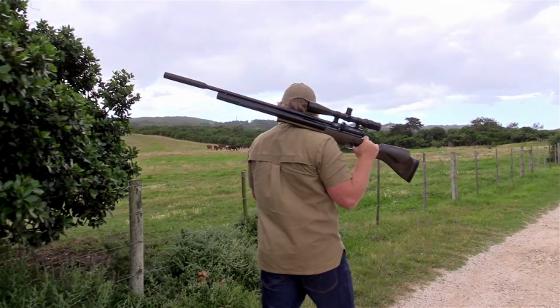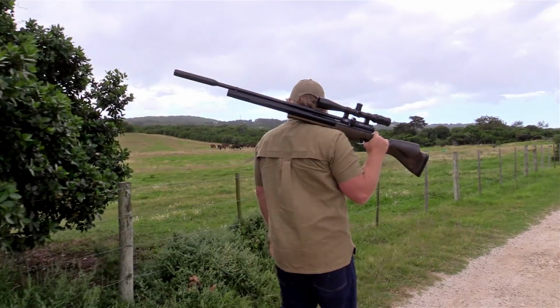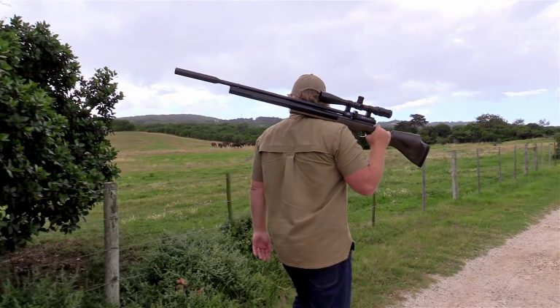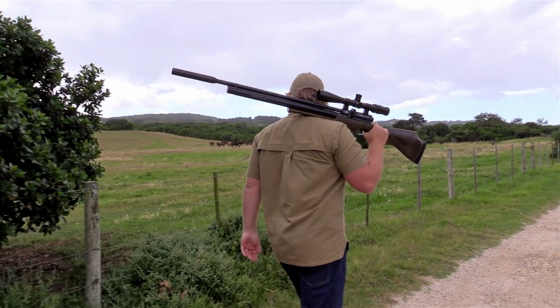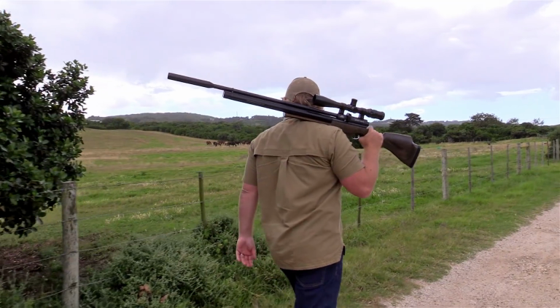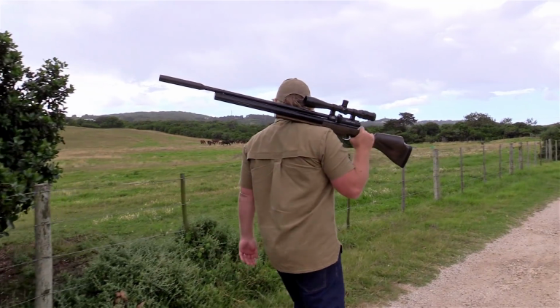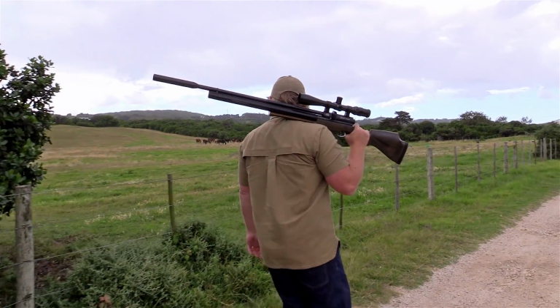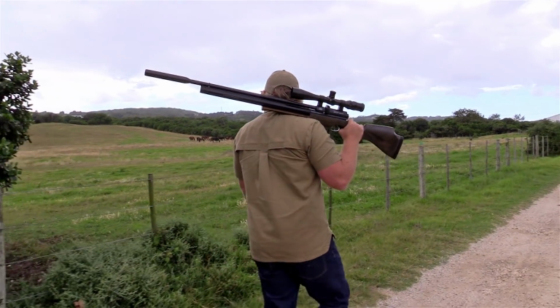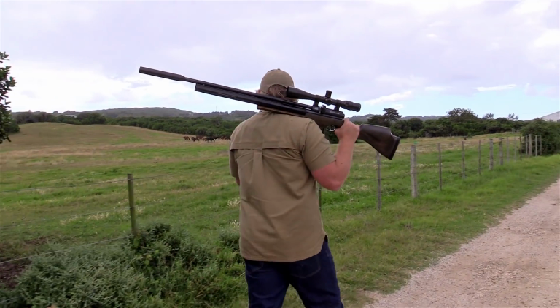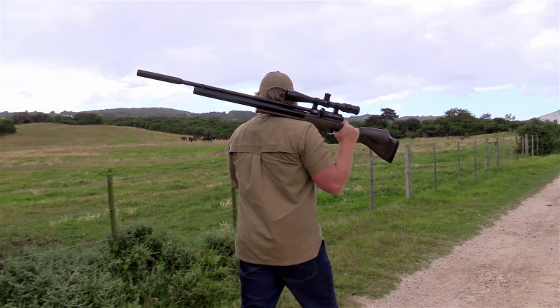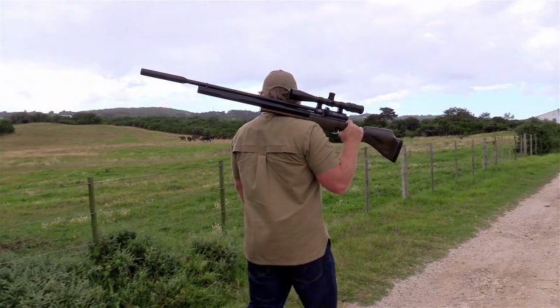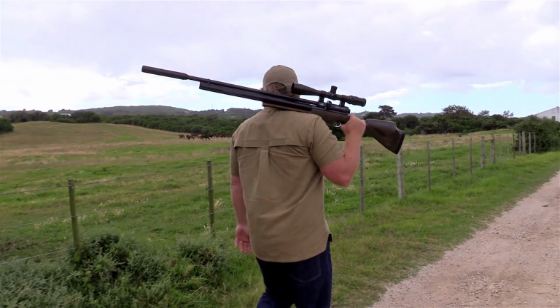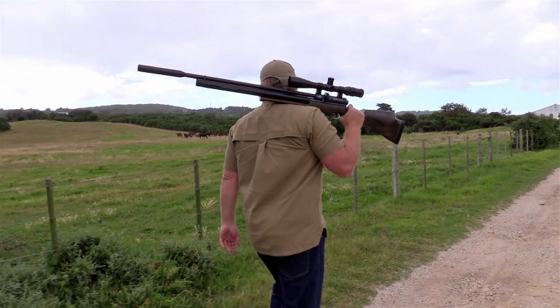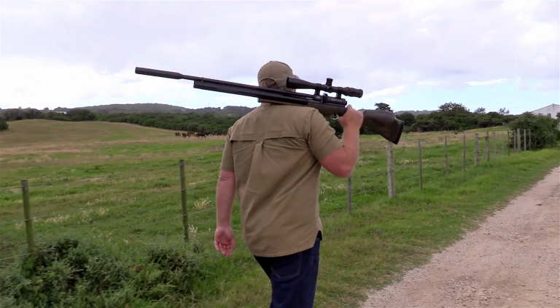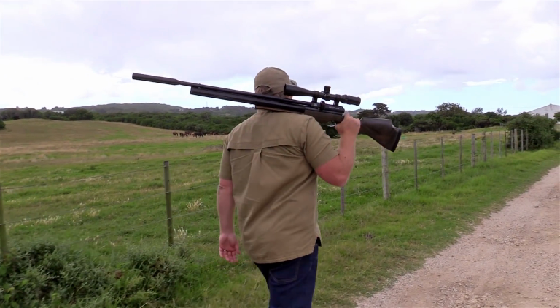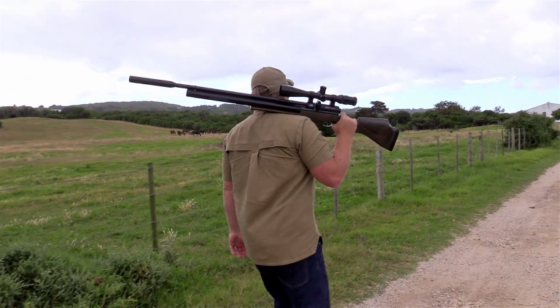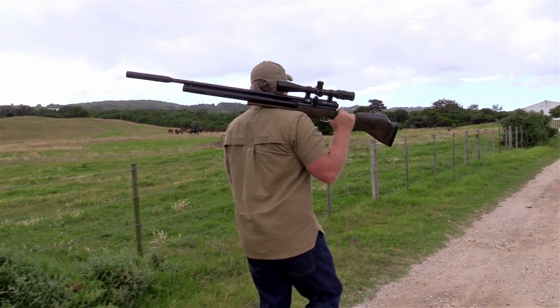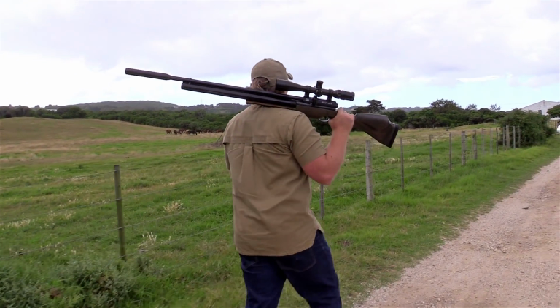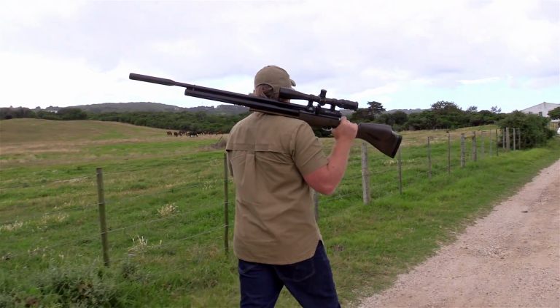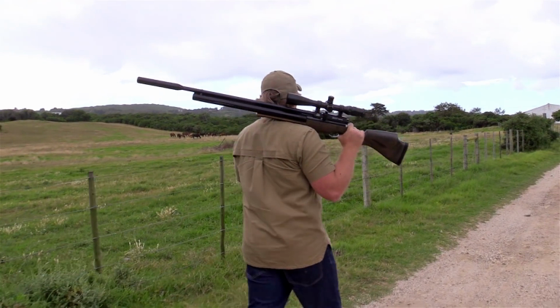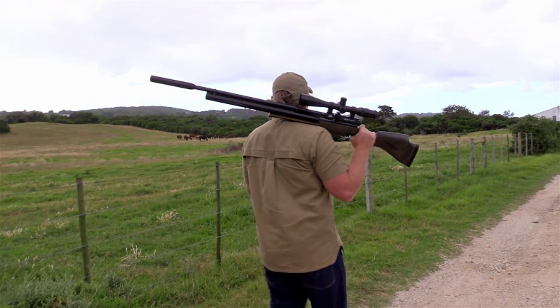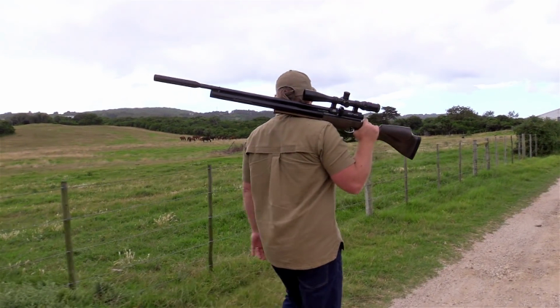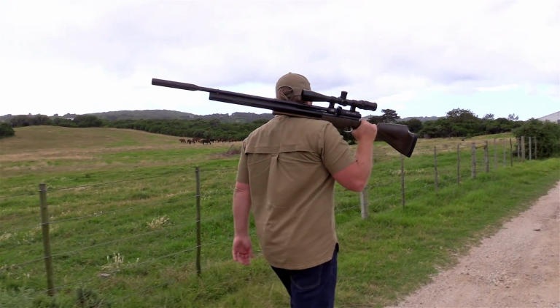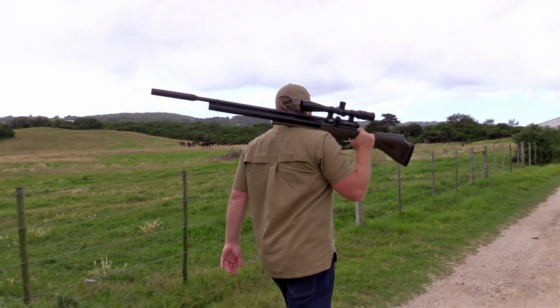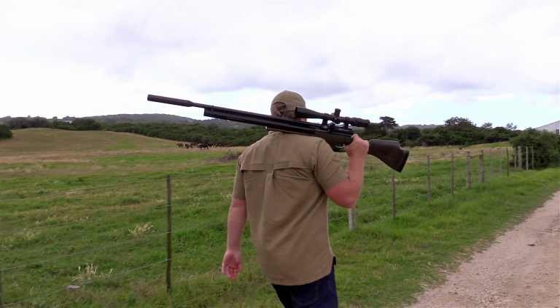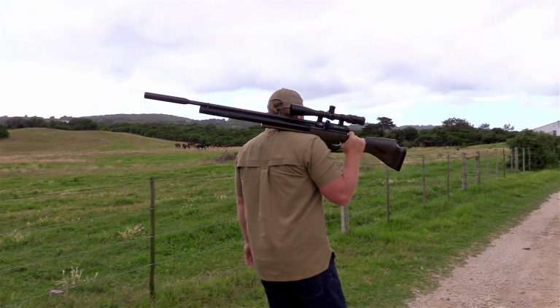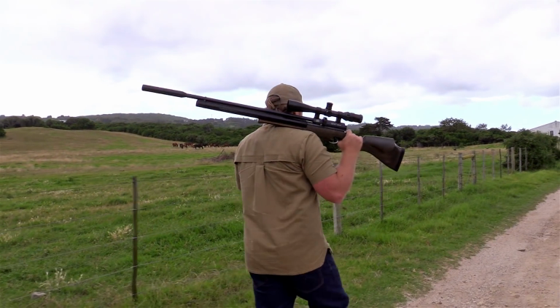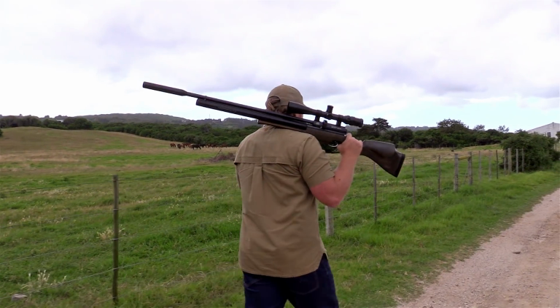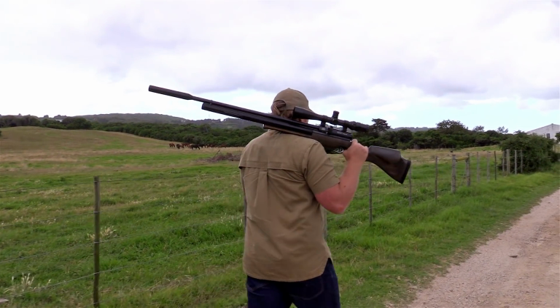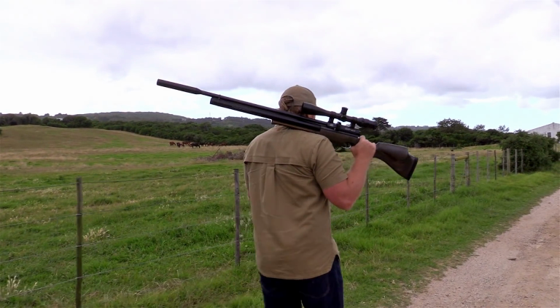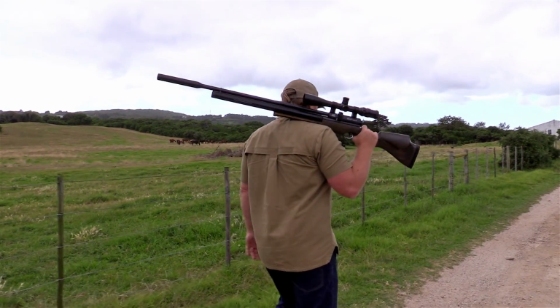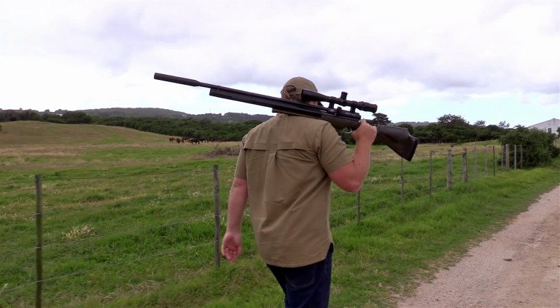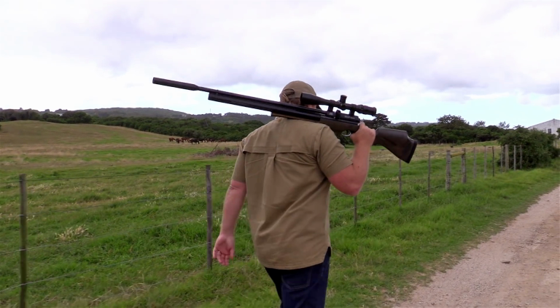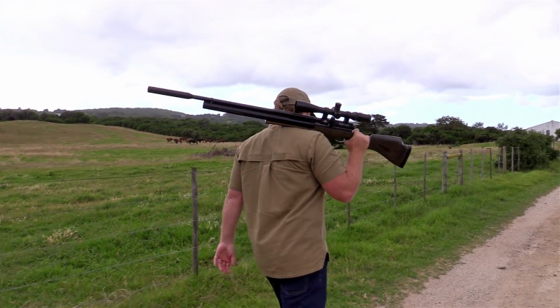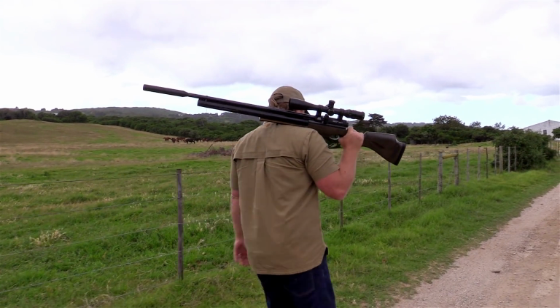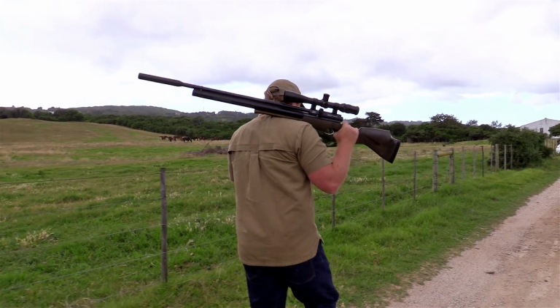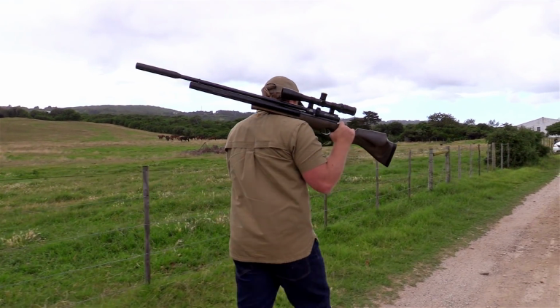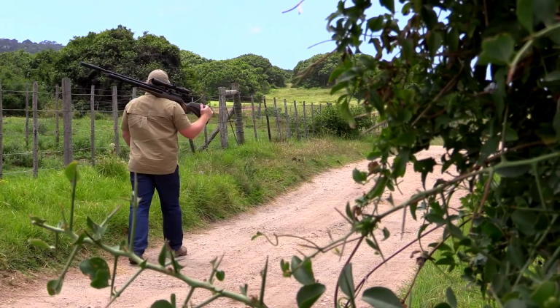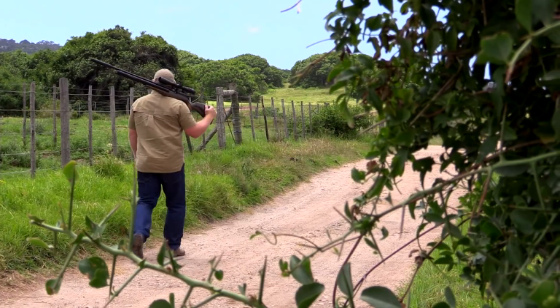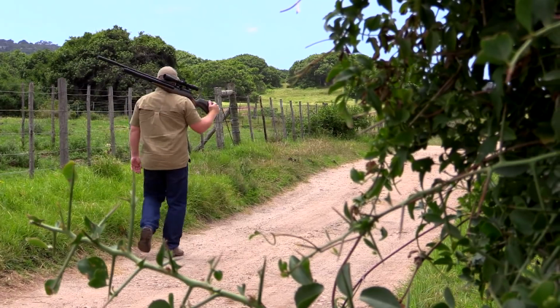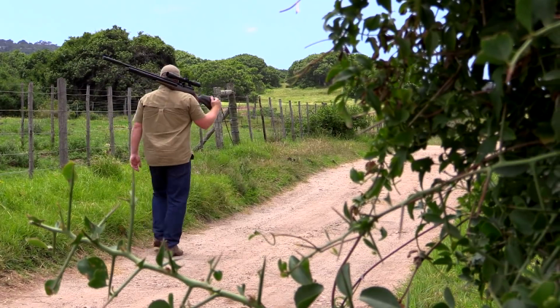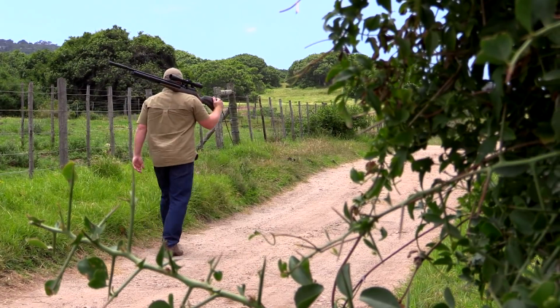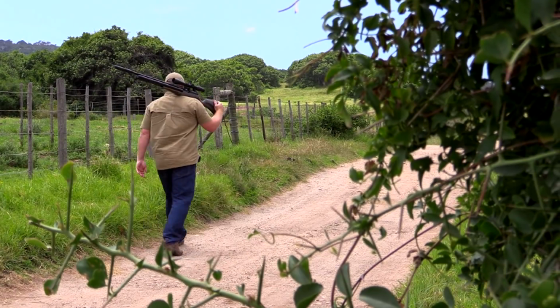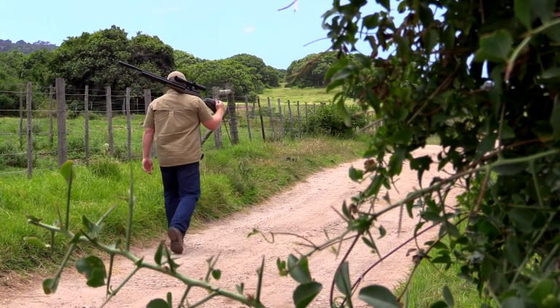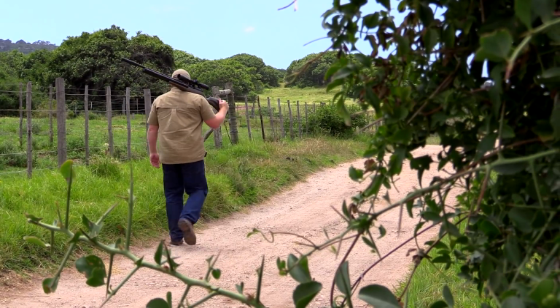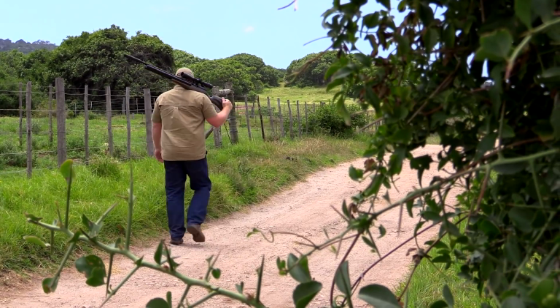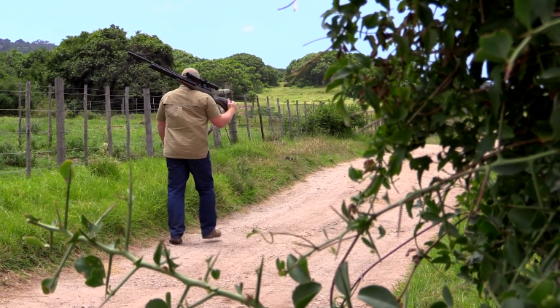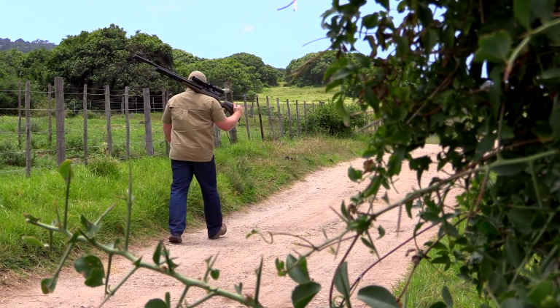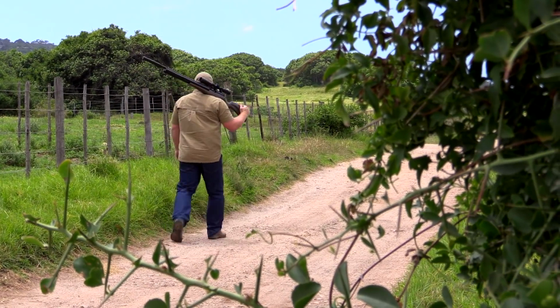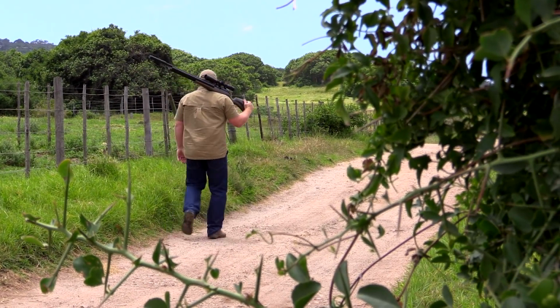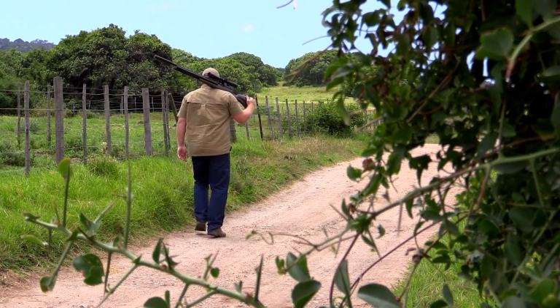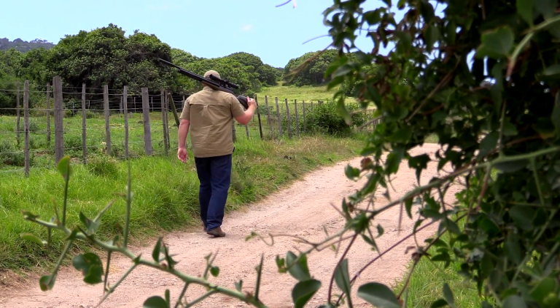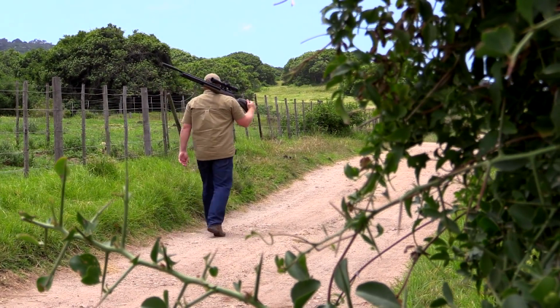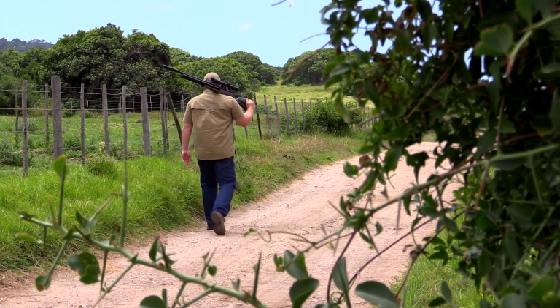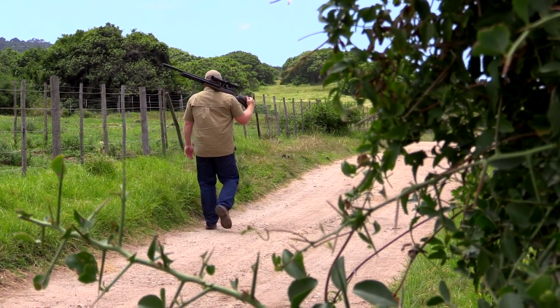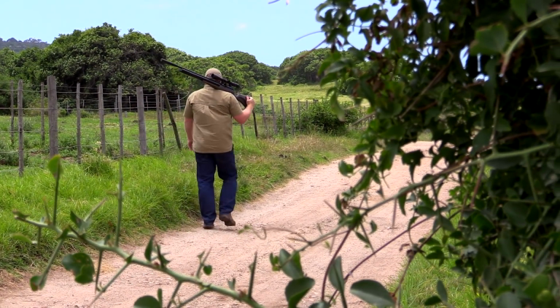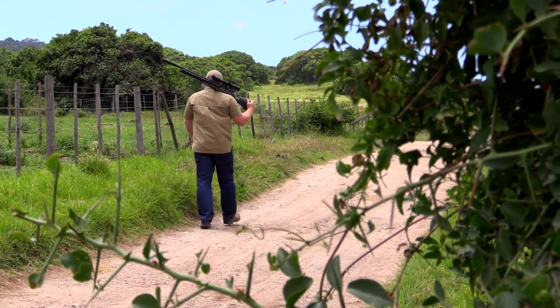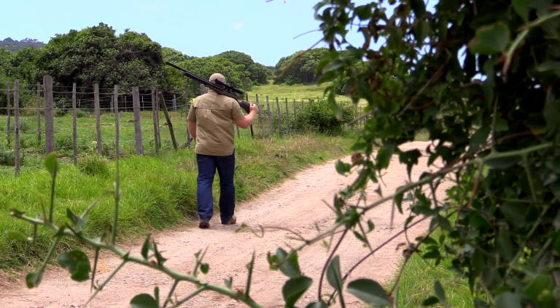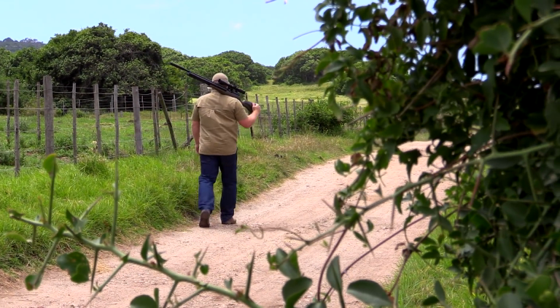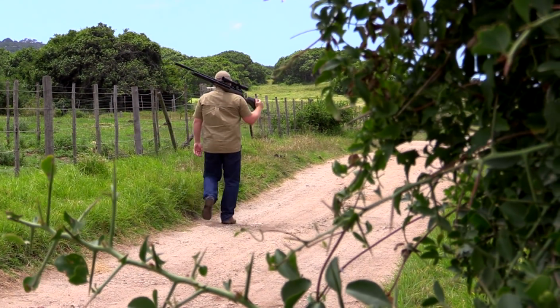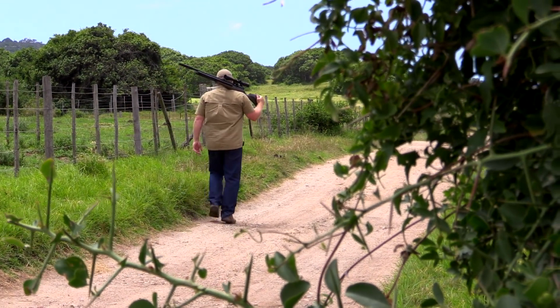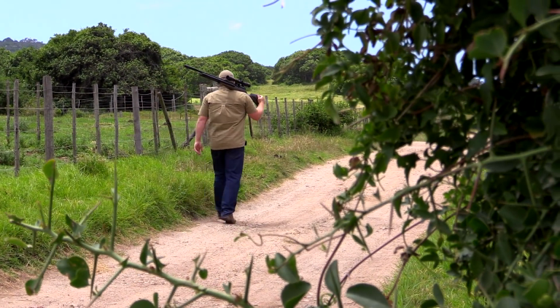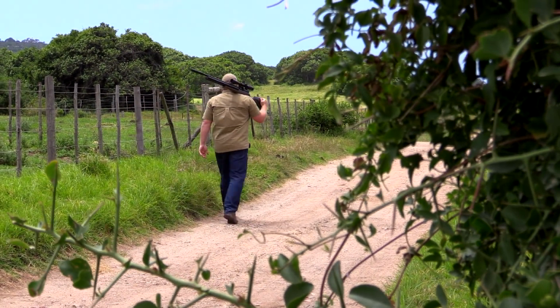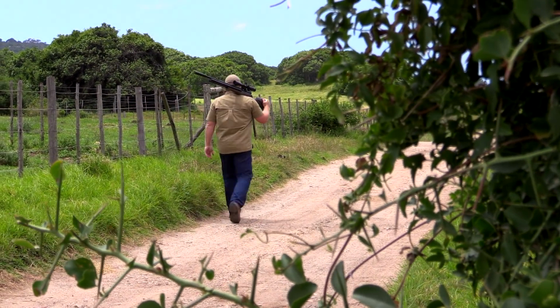This horse farm is over 500 hectares in size and has more than 20 pastures, giving us a lot of ground to cover.